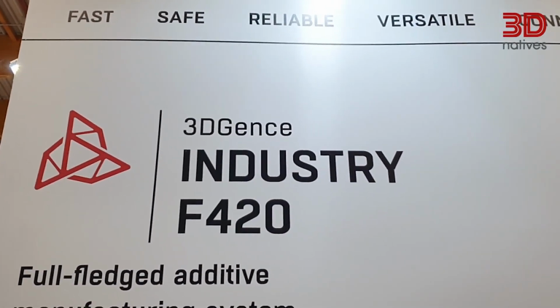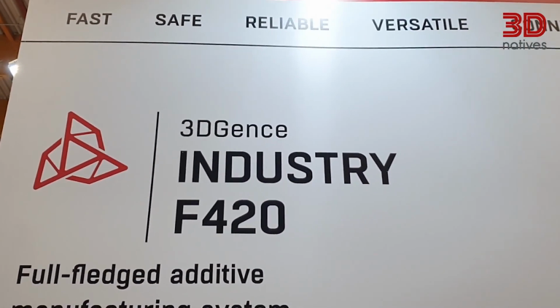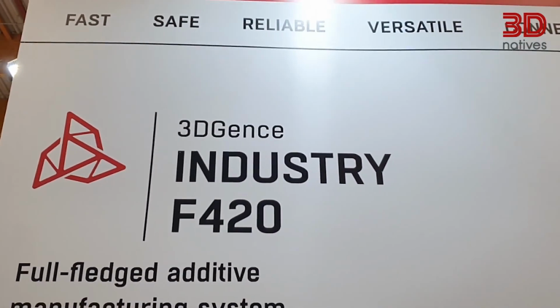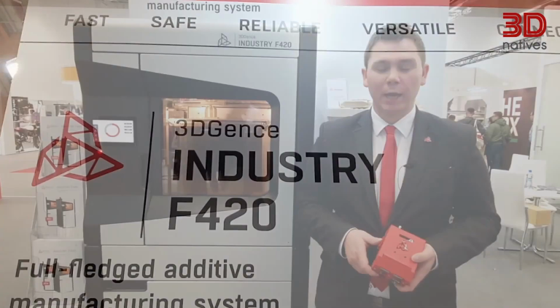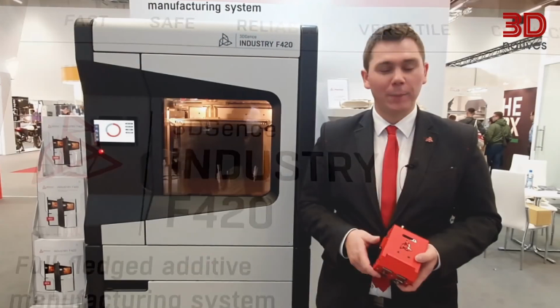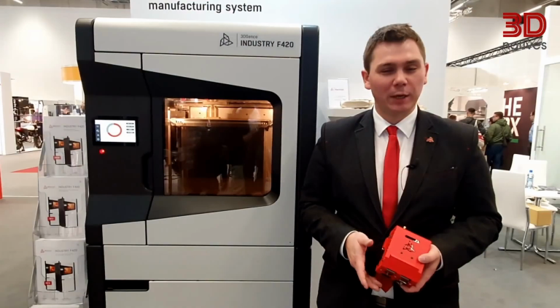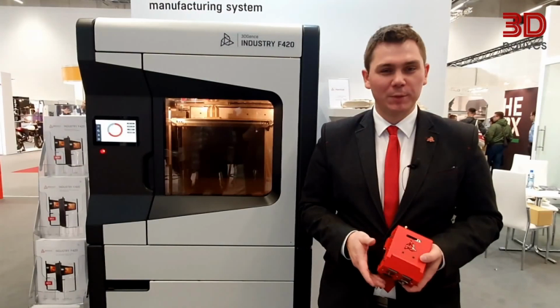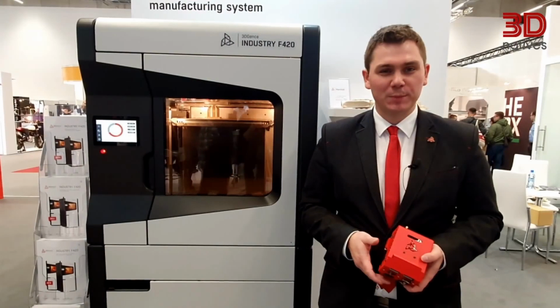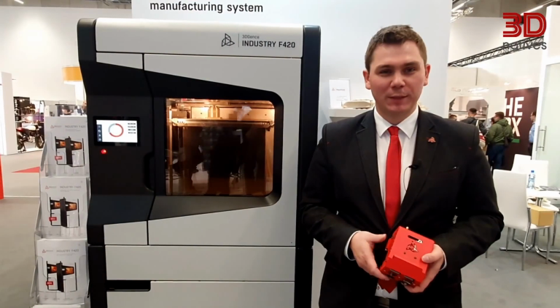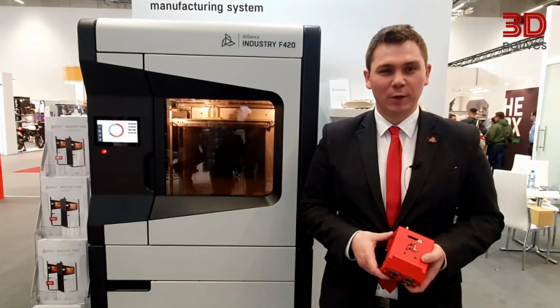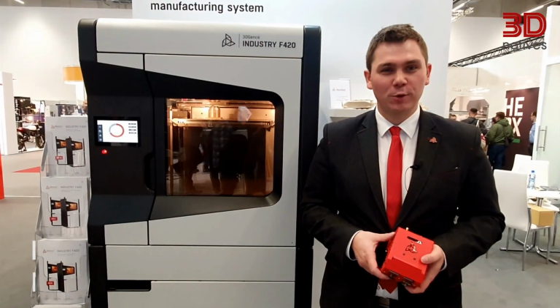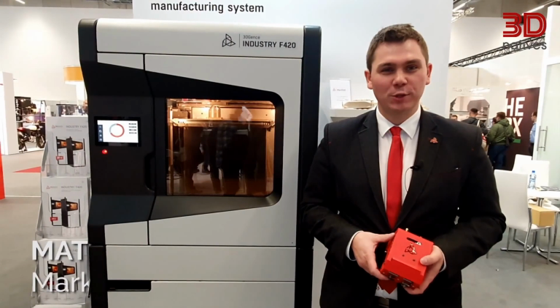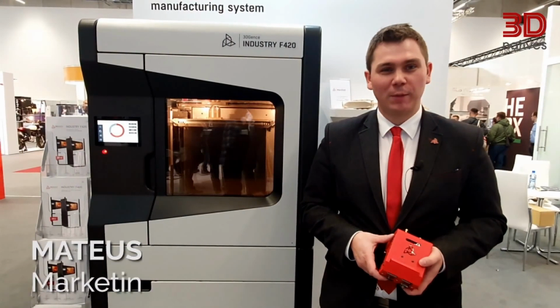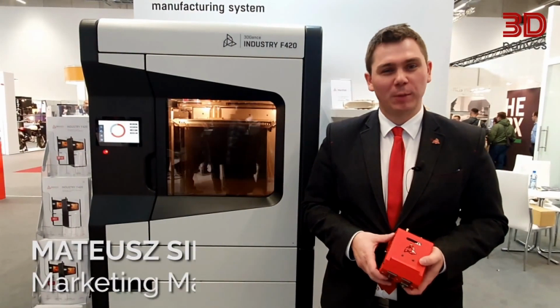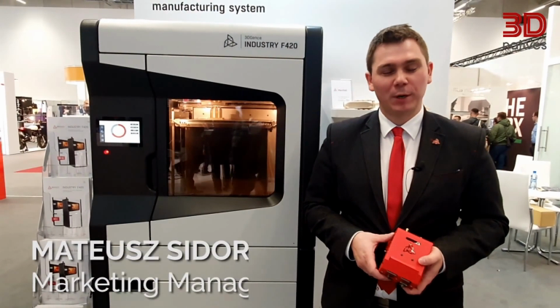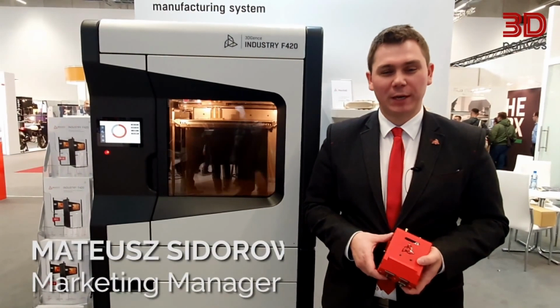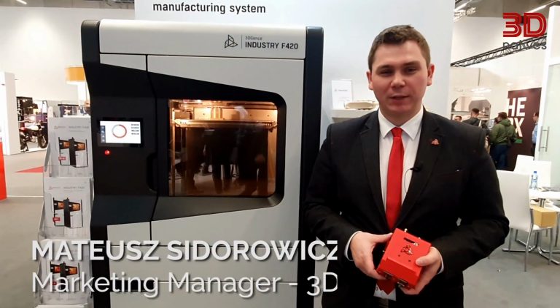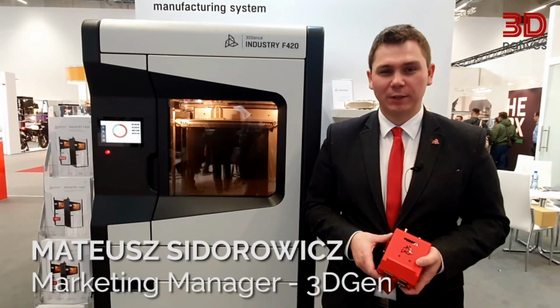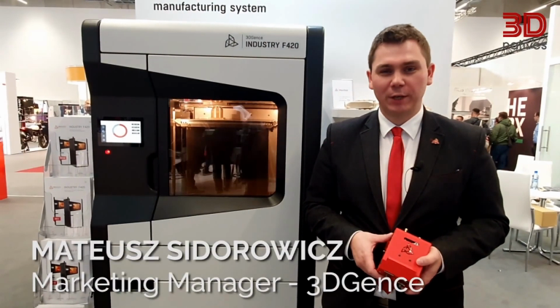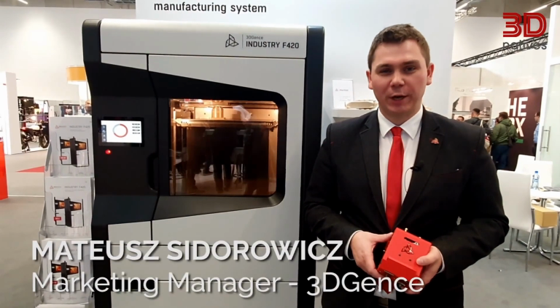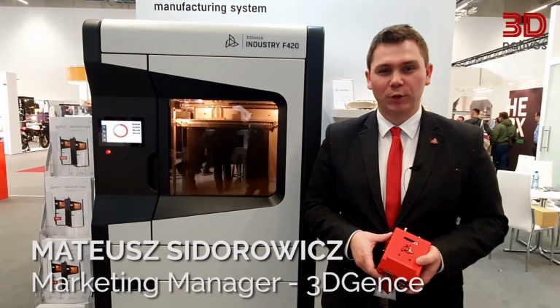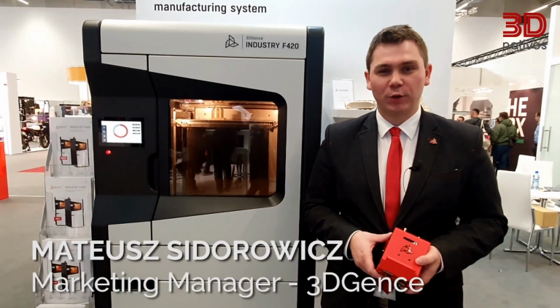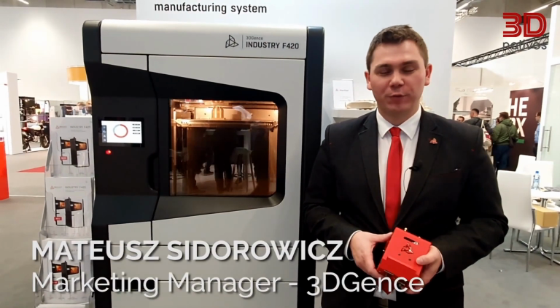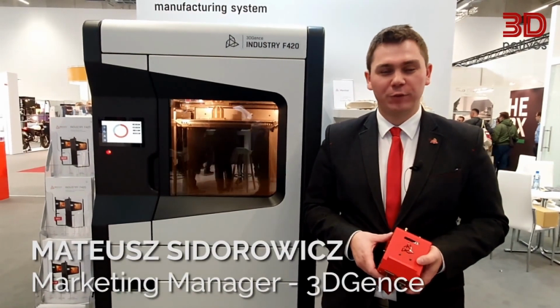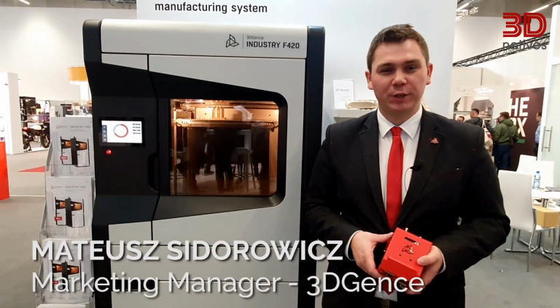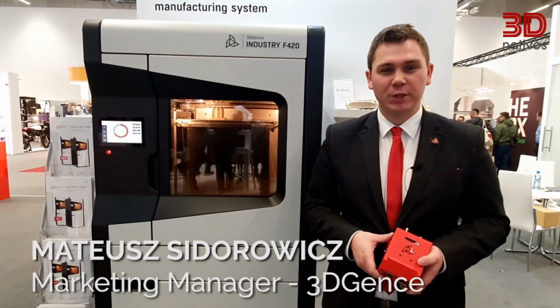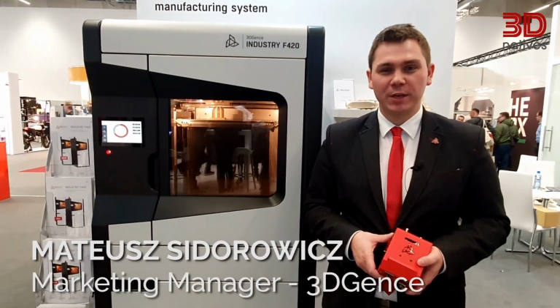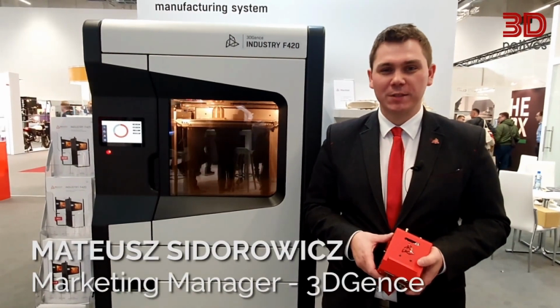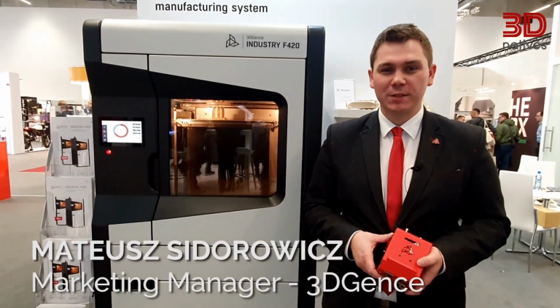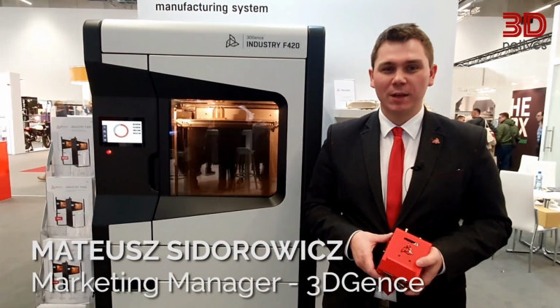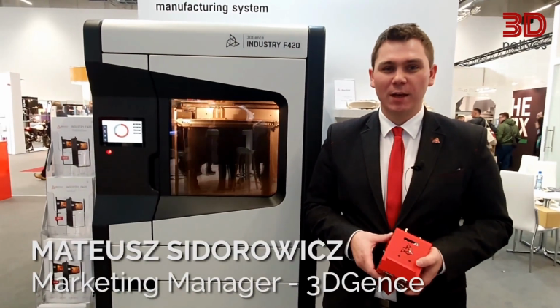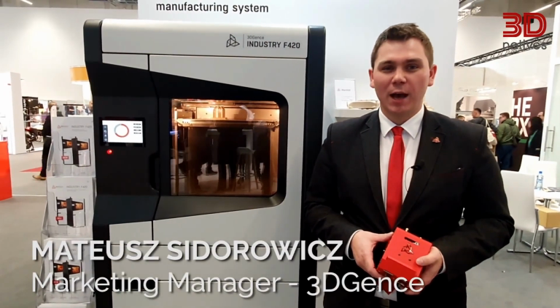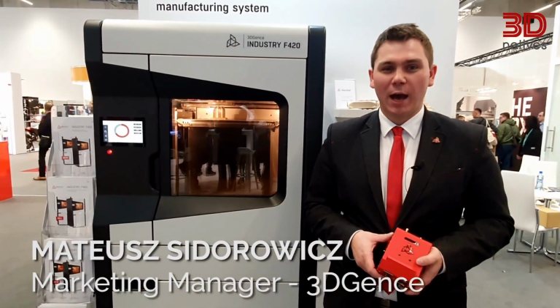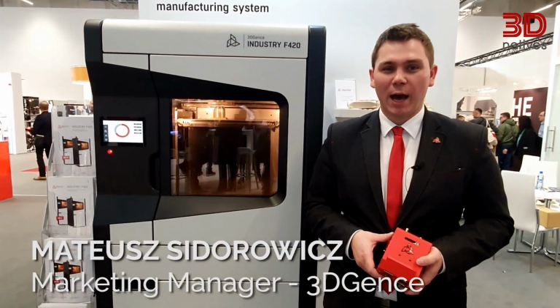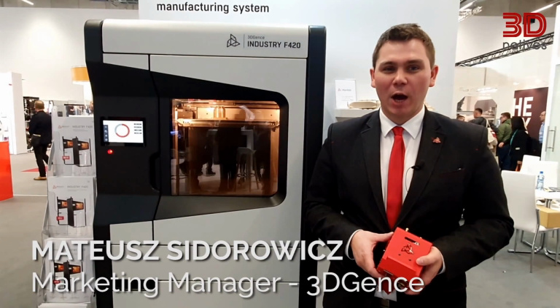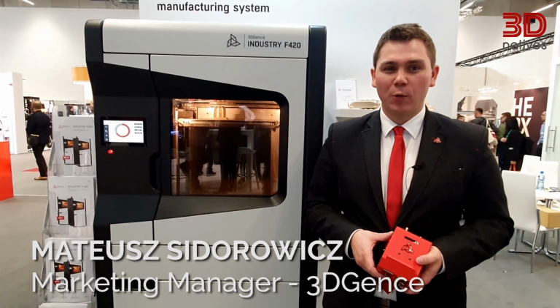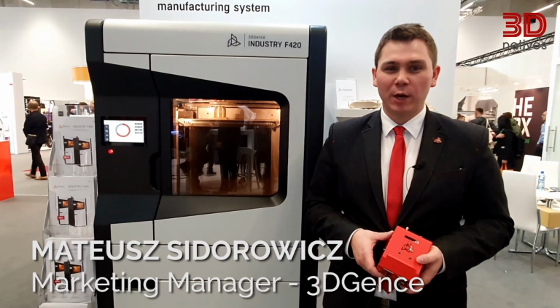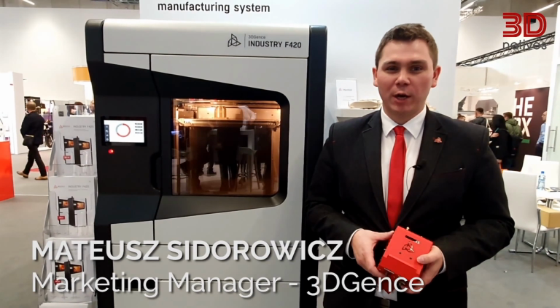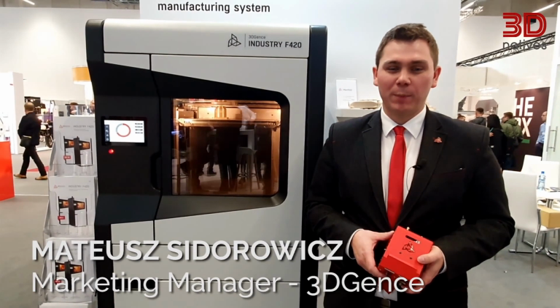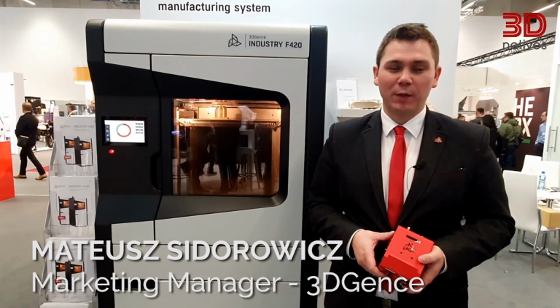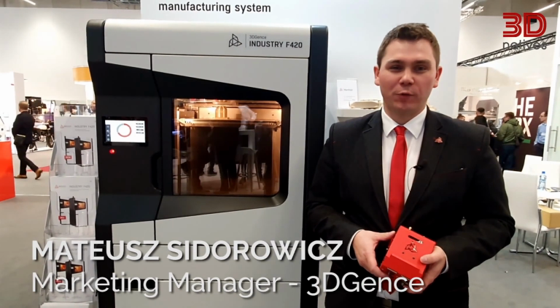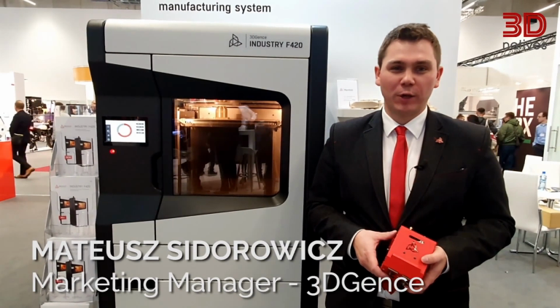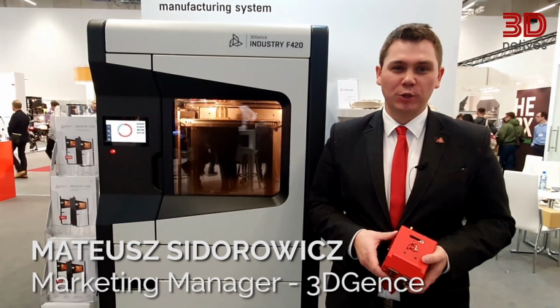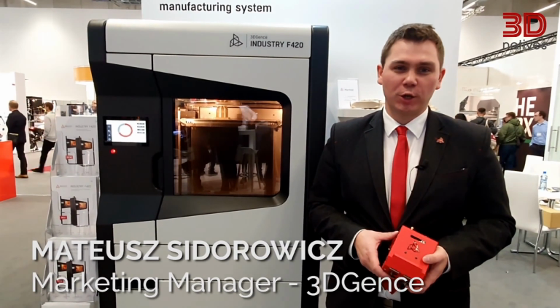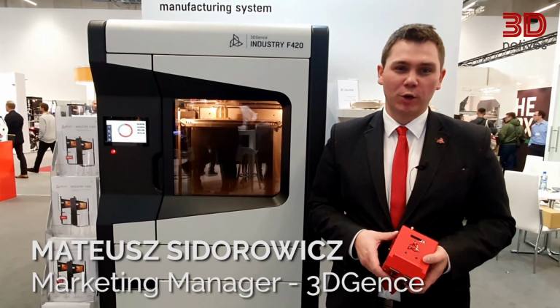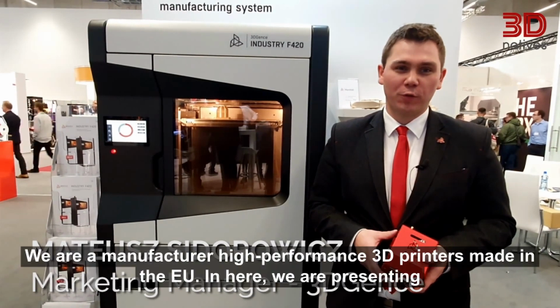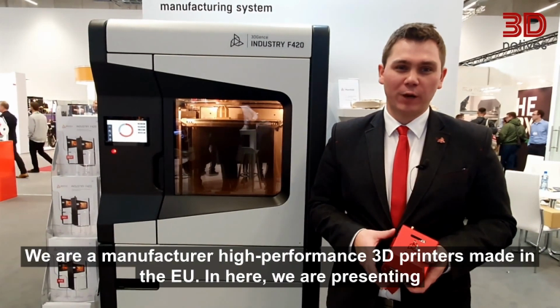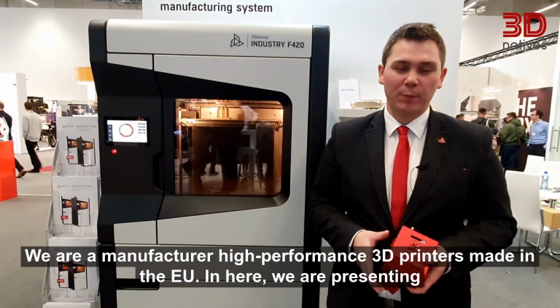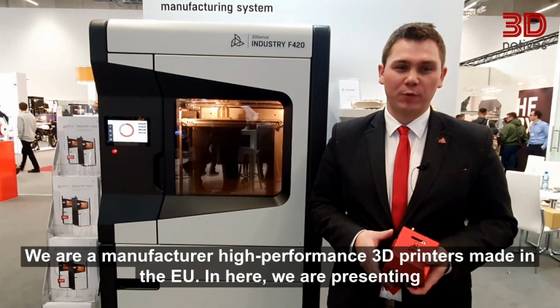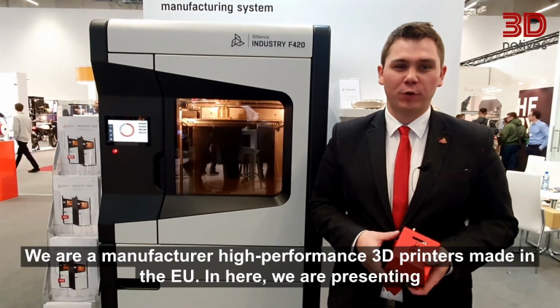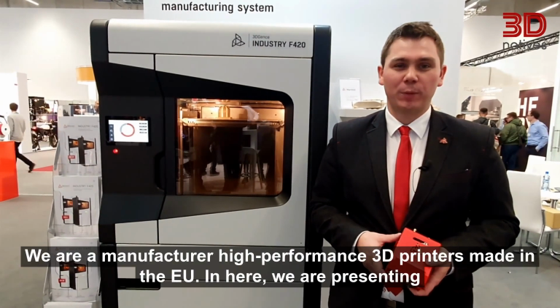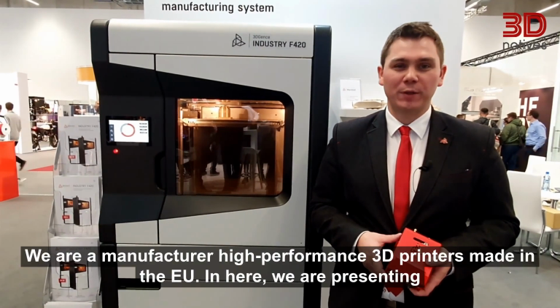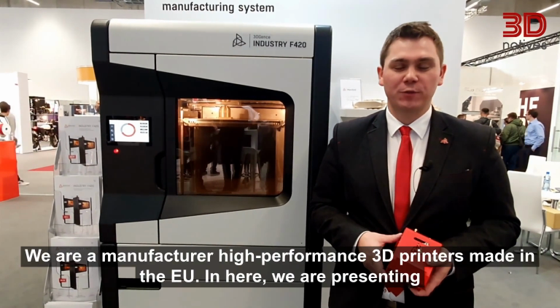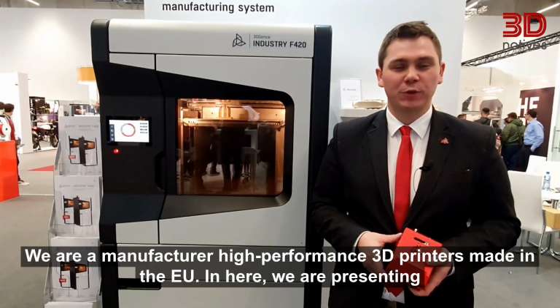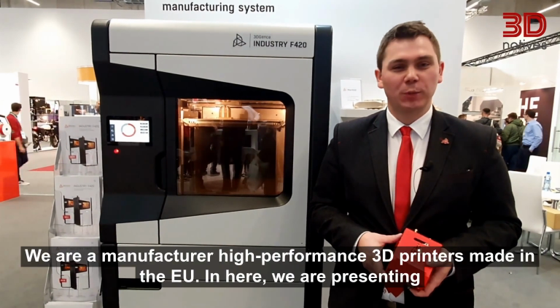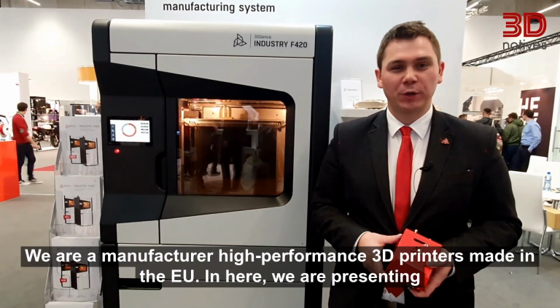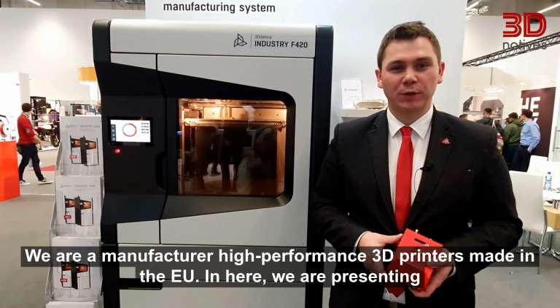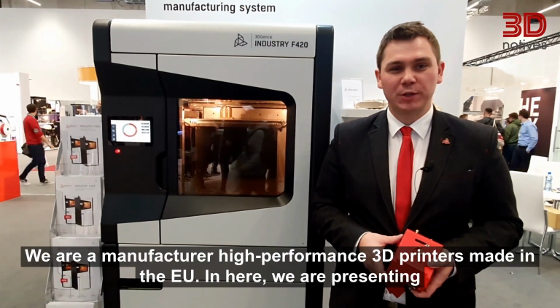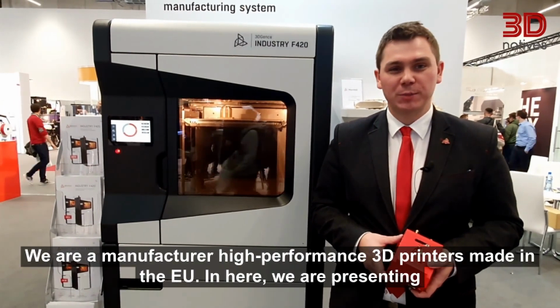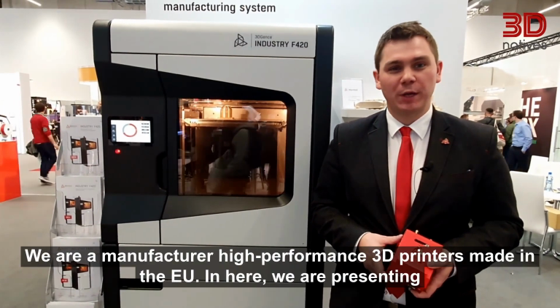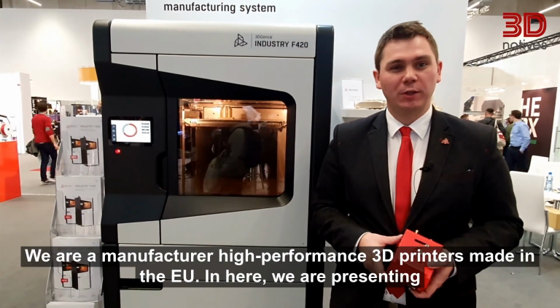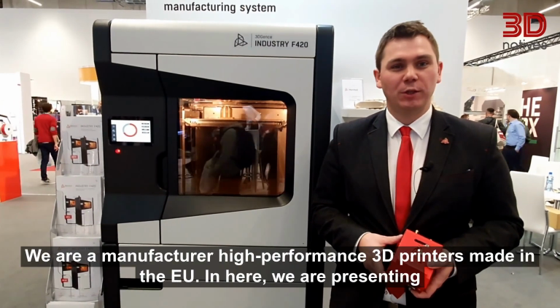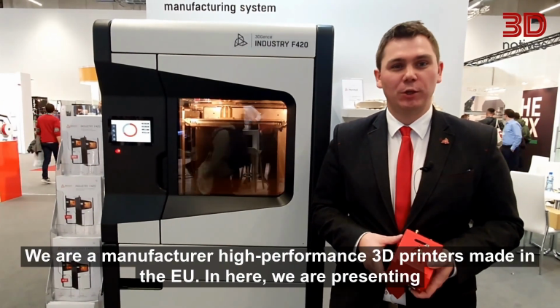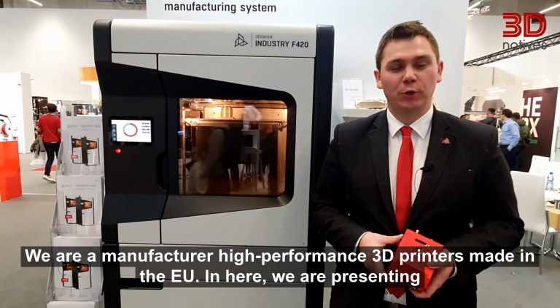Hi, my name is Mateusz. I'm the marketing director at 3DGens. We are a manufacturer of high-performance 3D printers made in the EU.